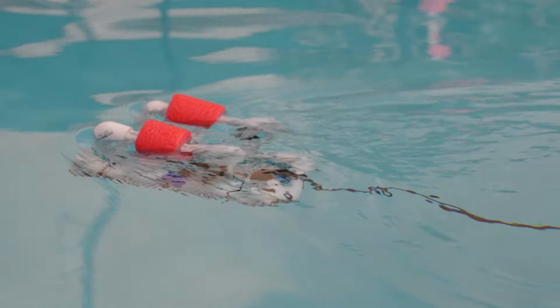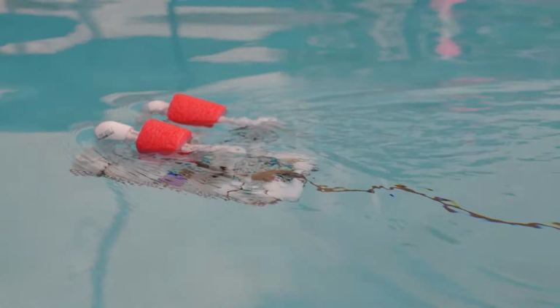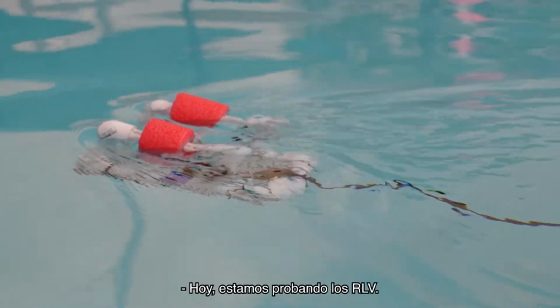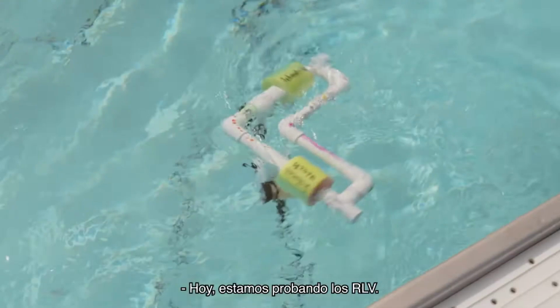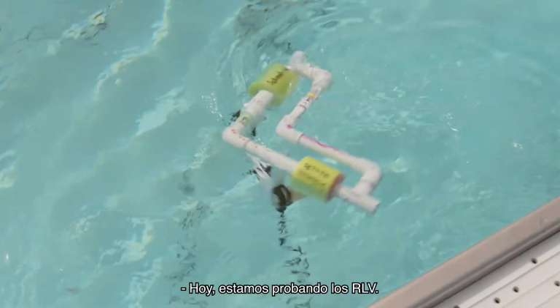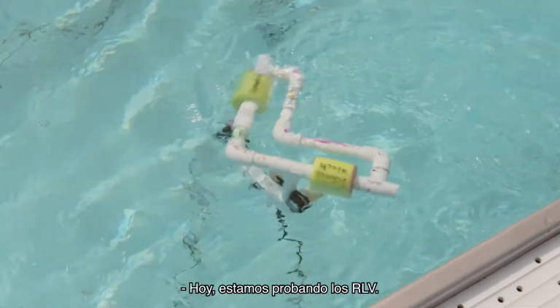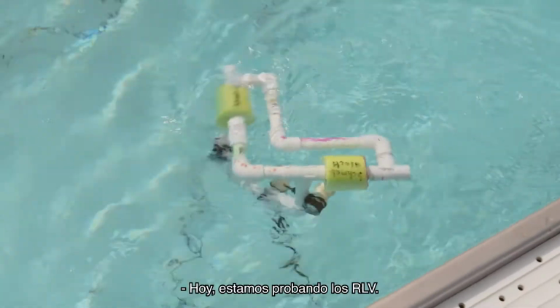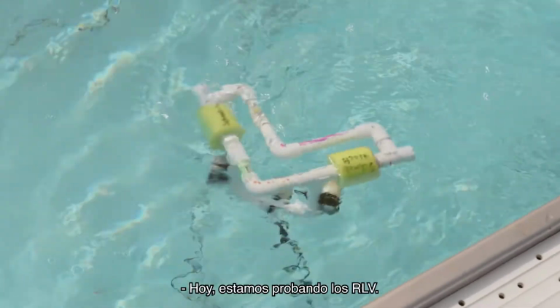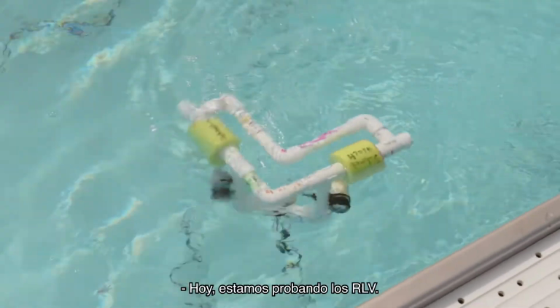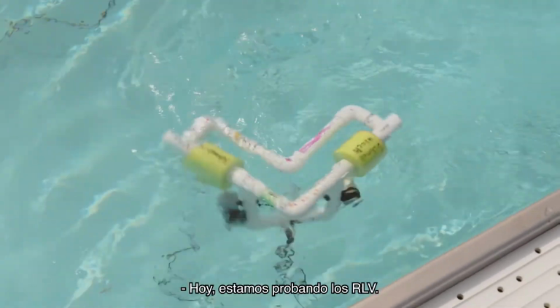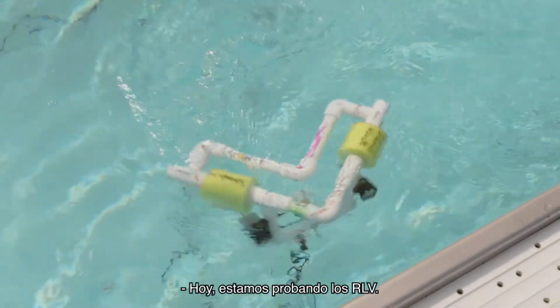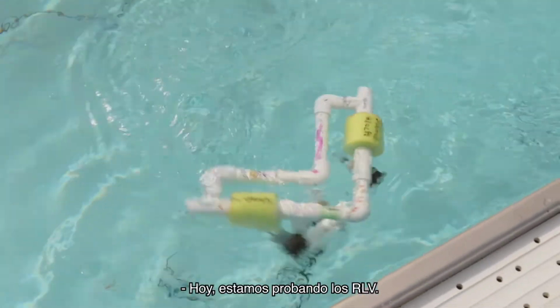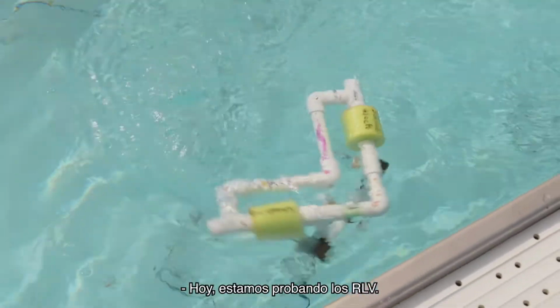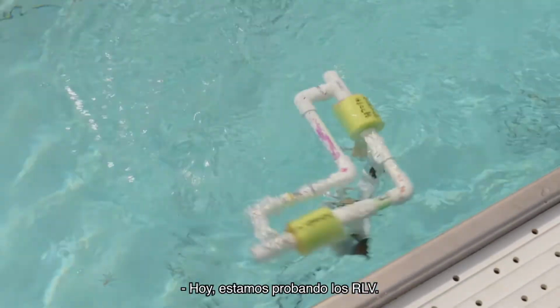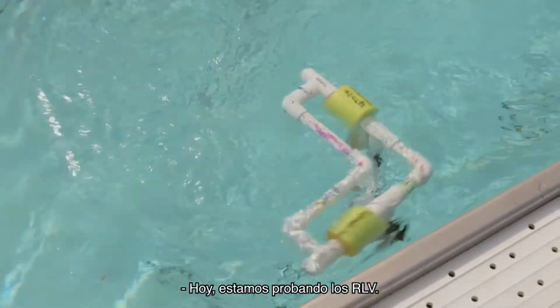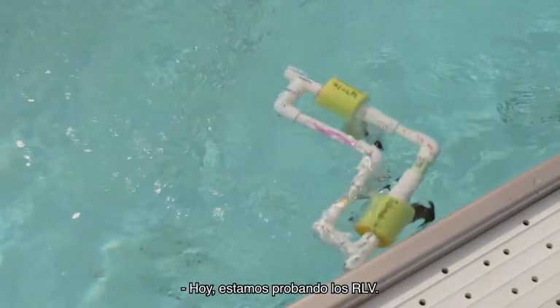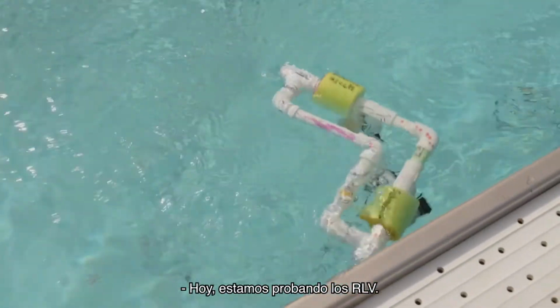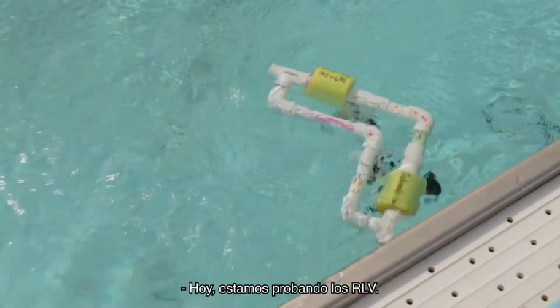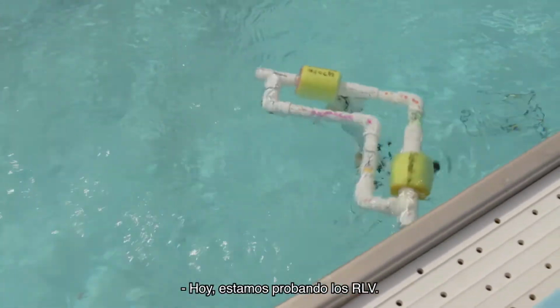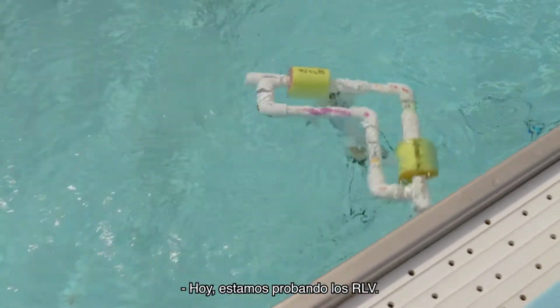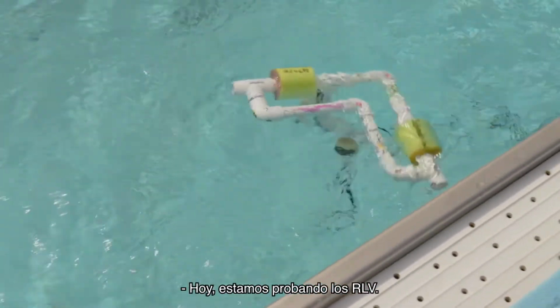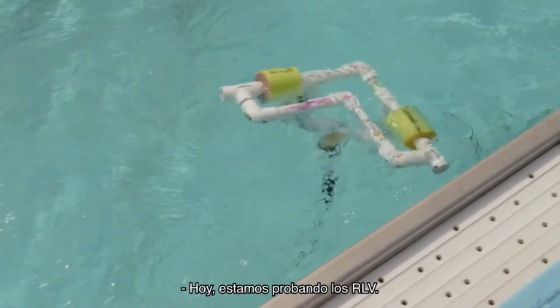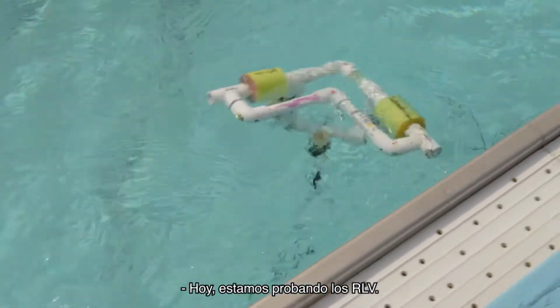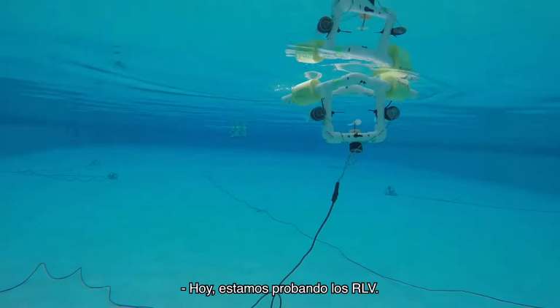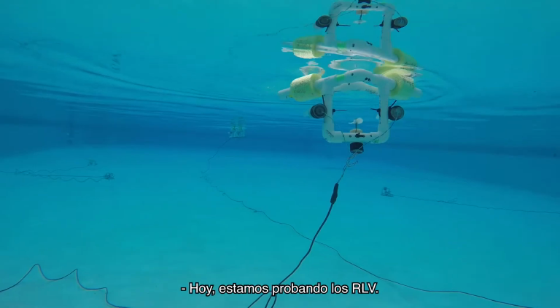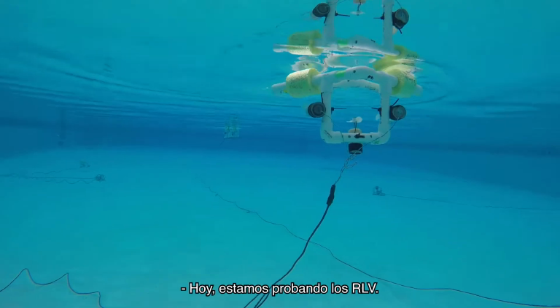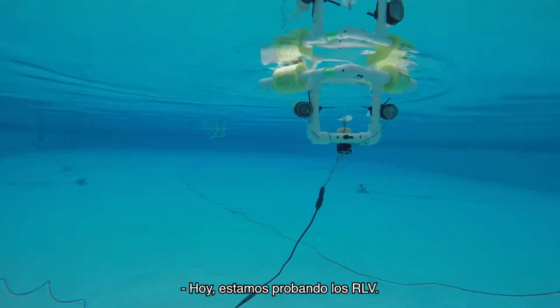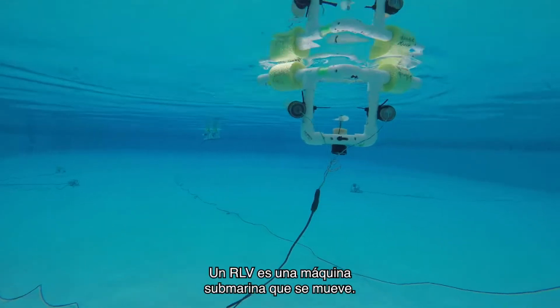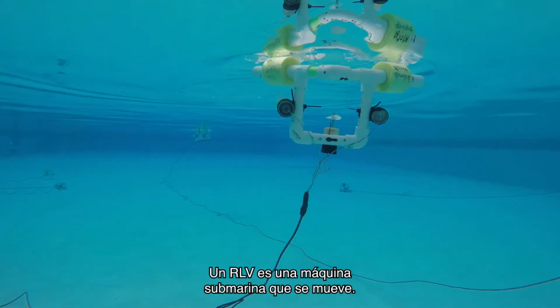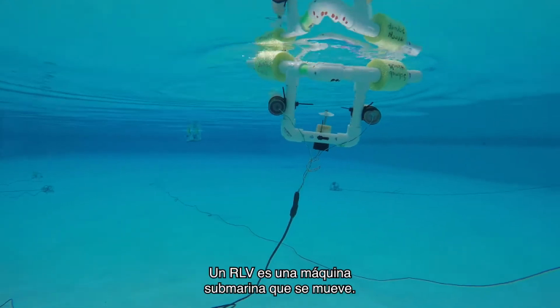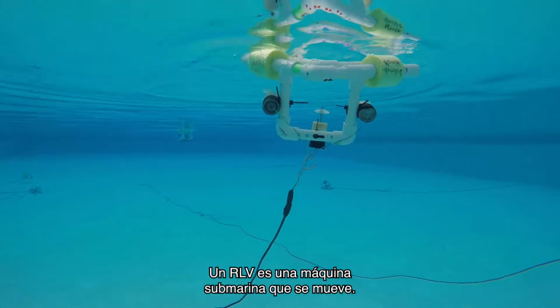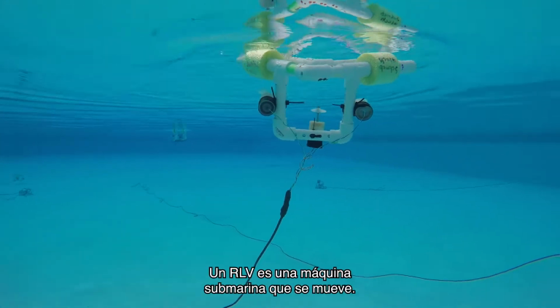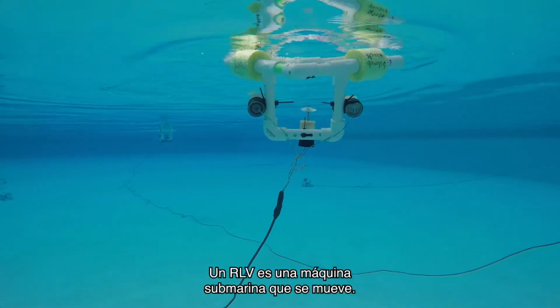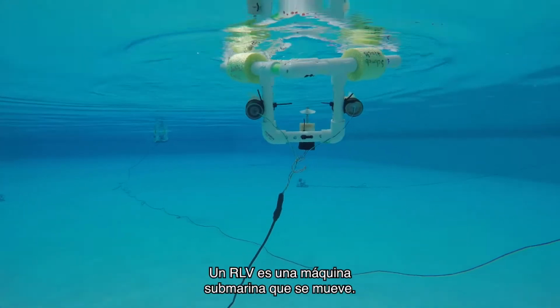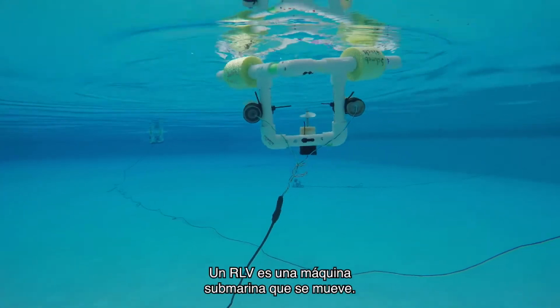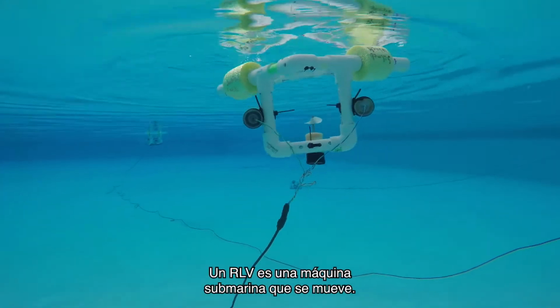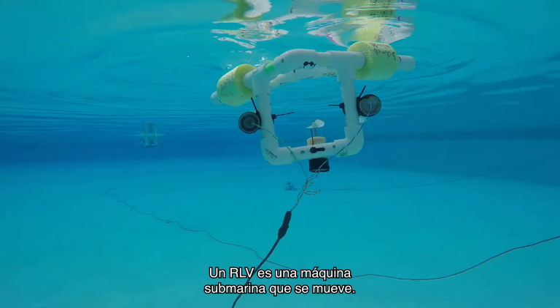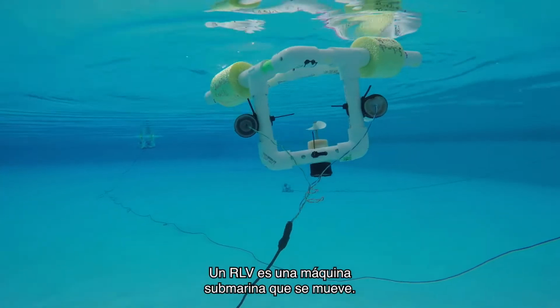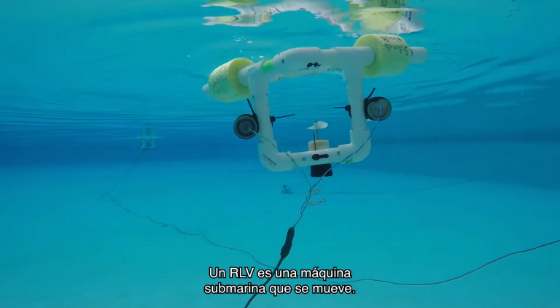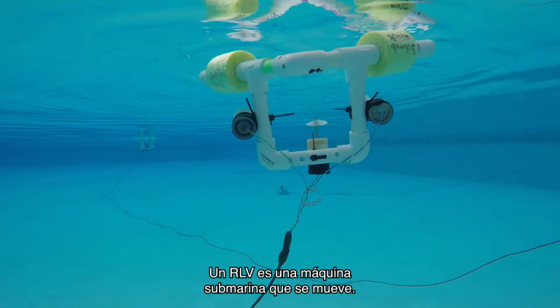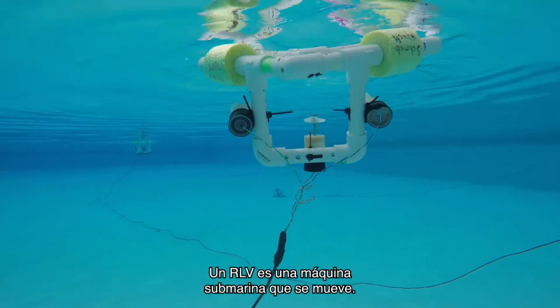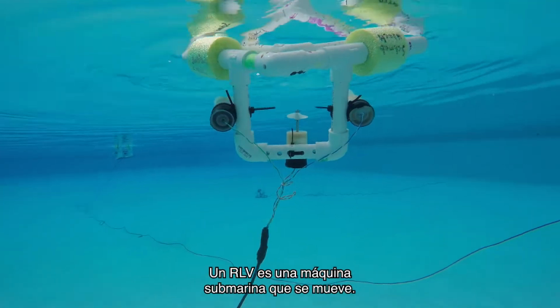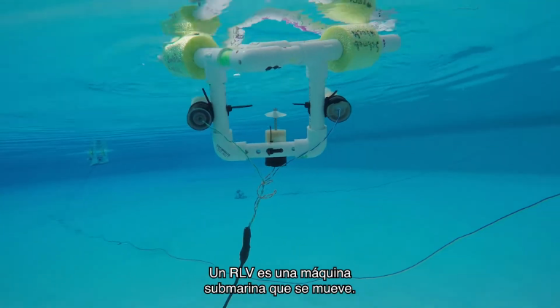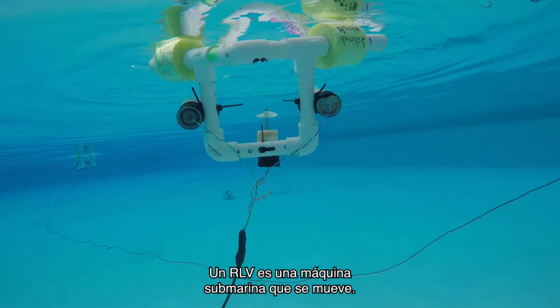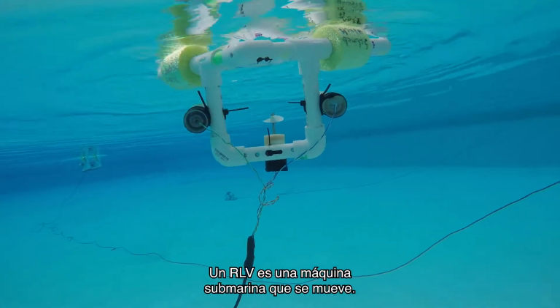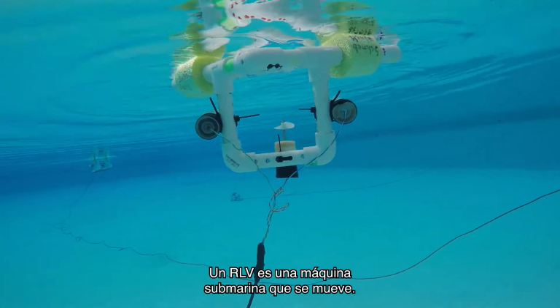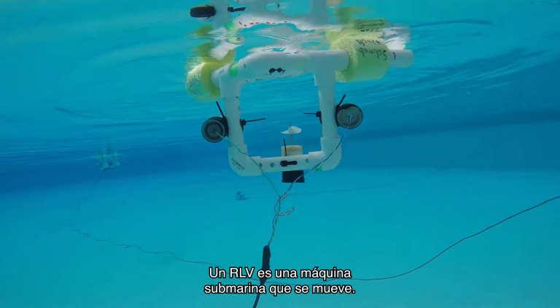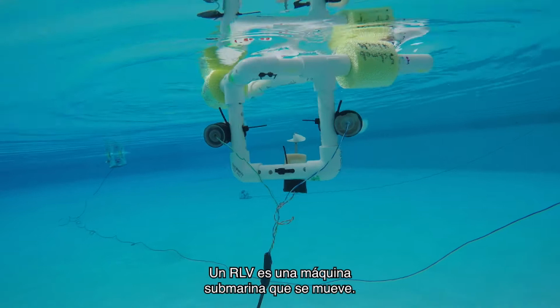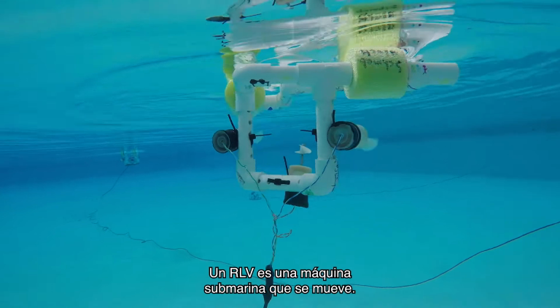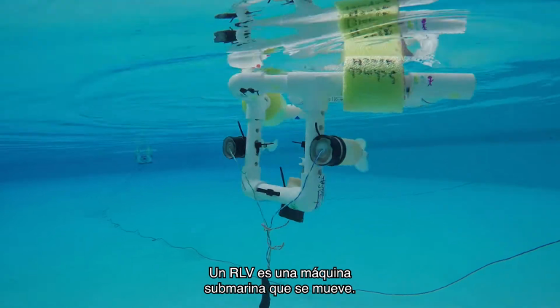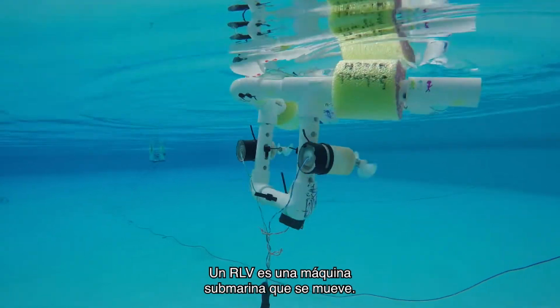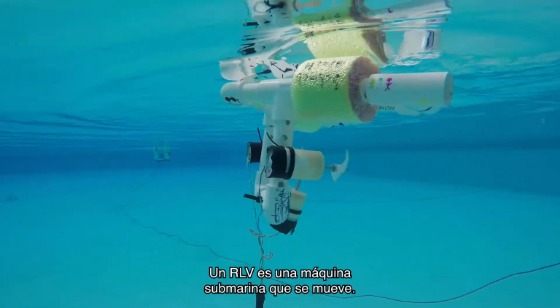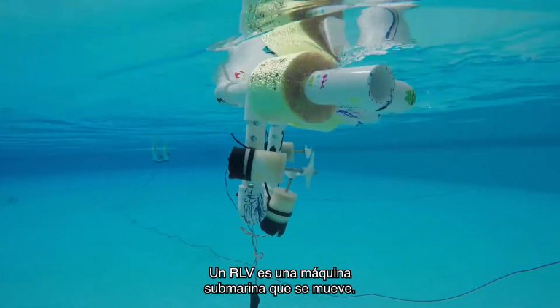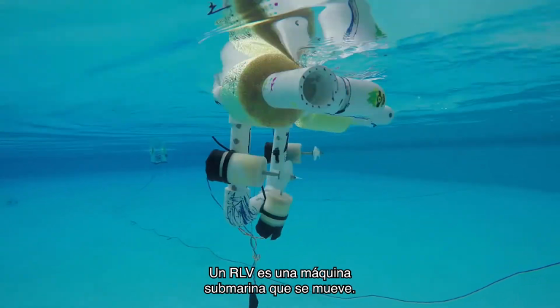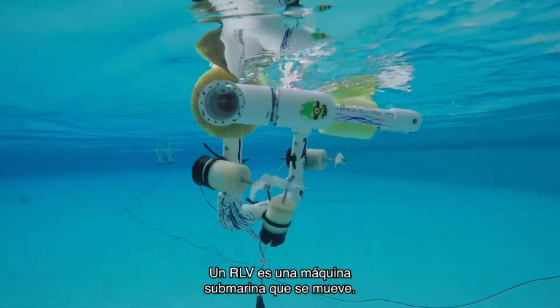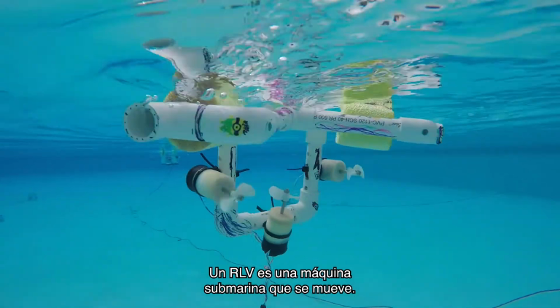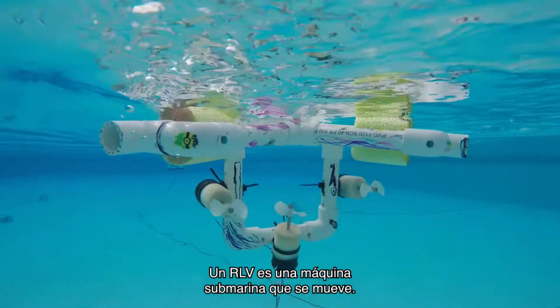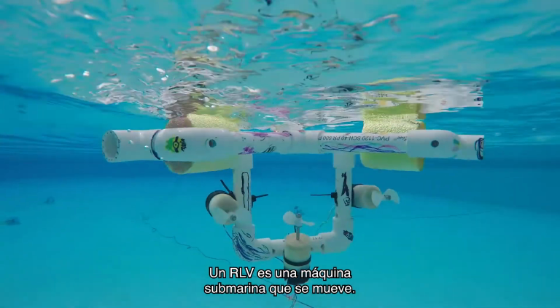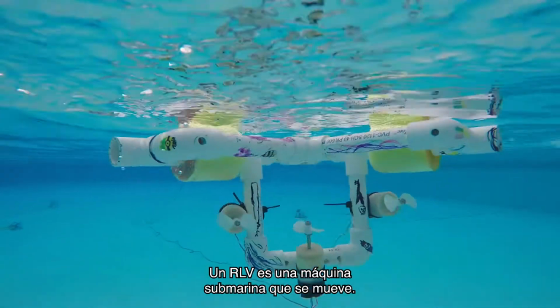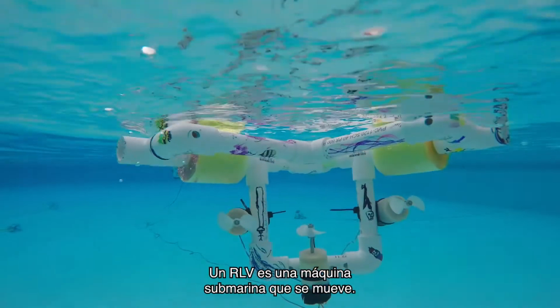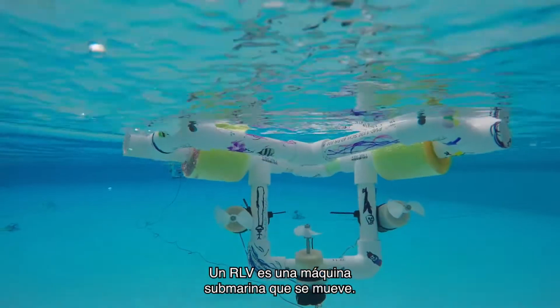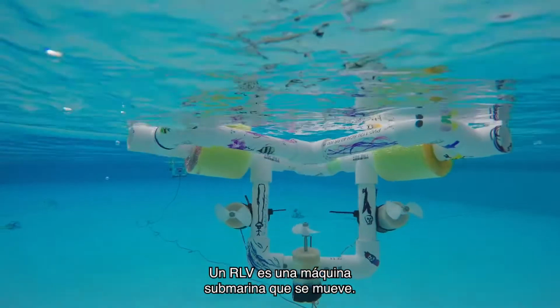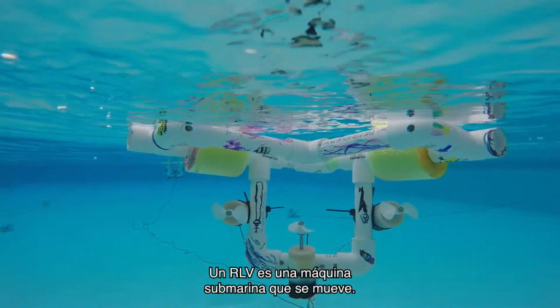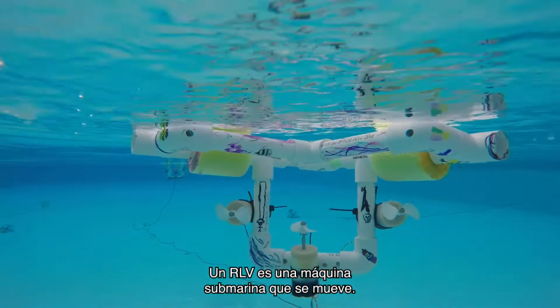Today, we're testing out the ROVs. An ROV is an underwater machine that moves.